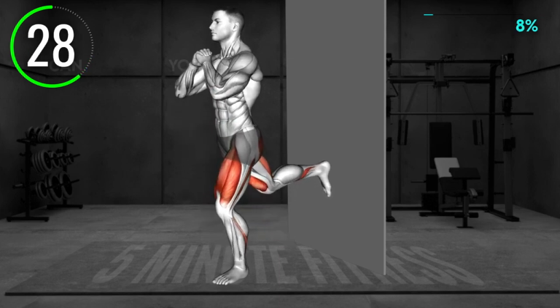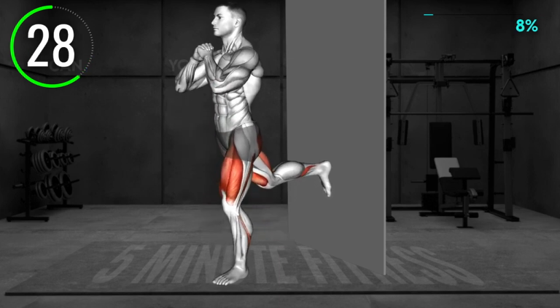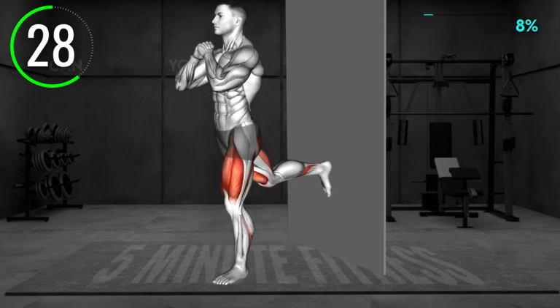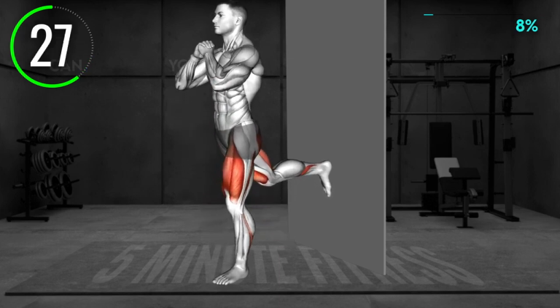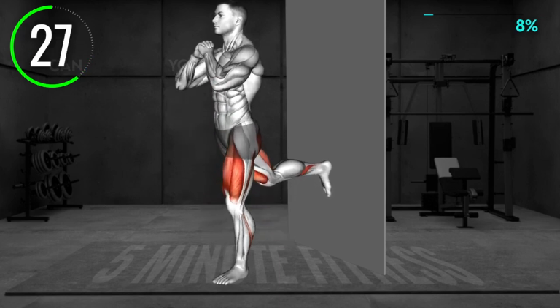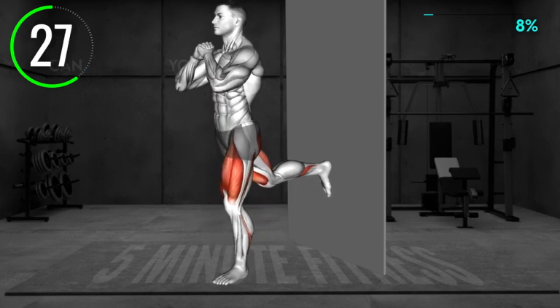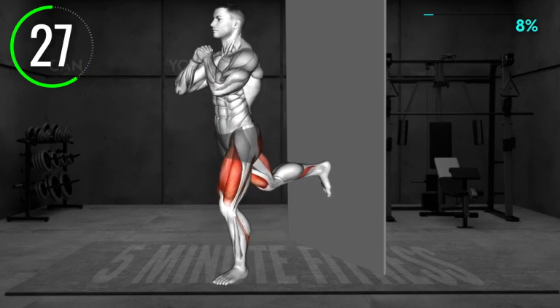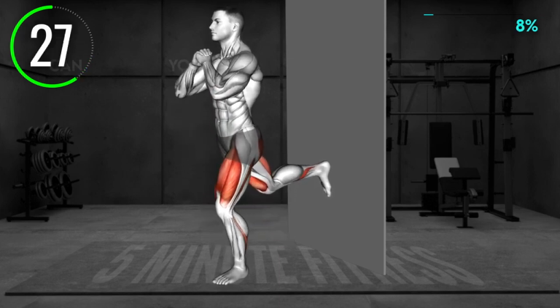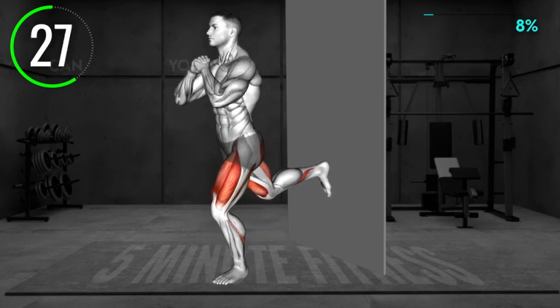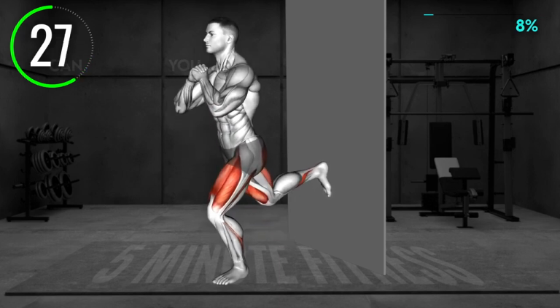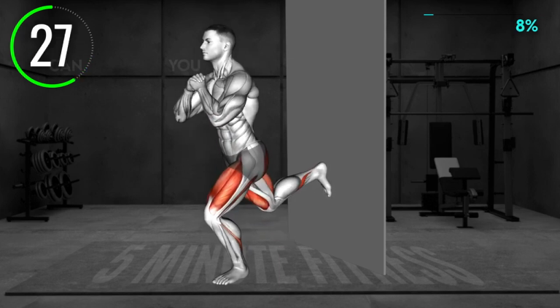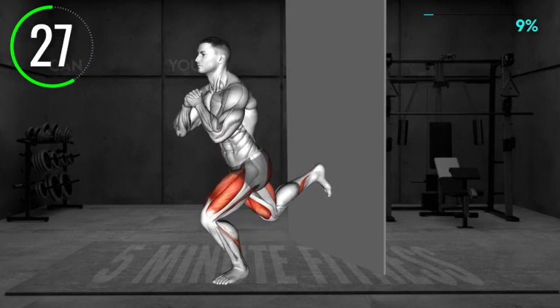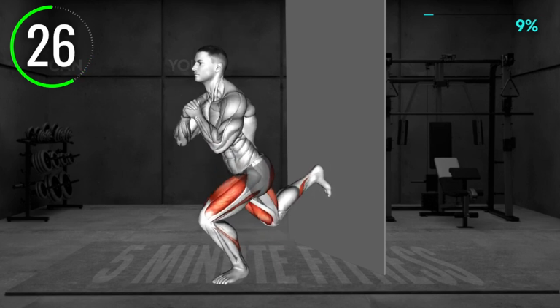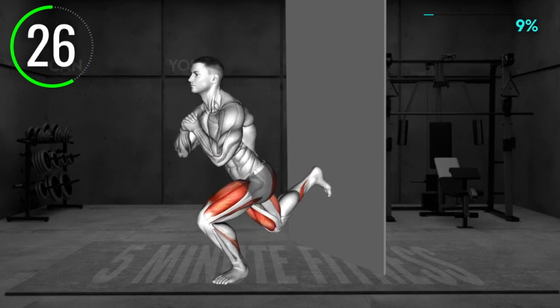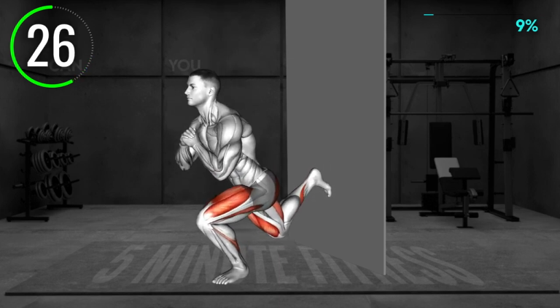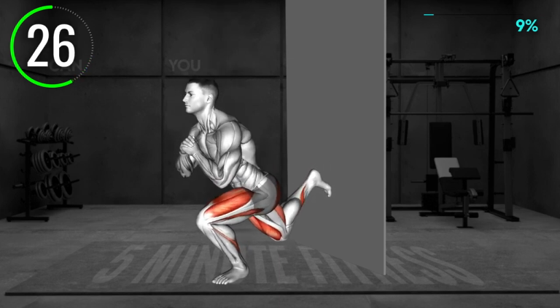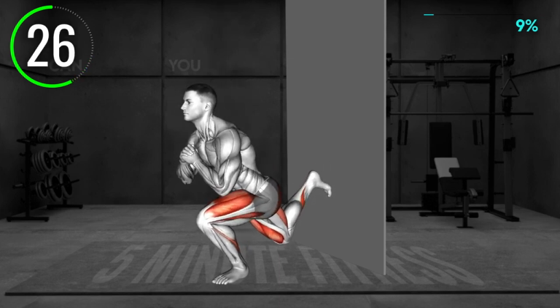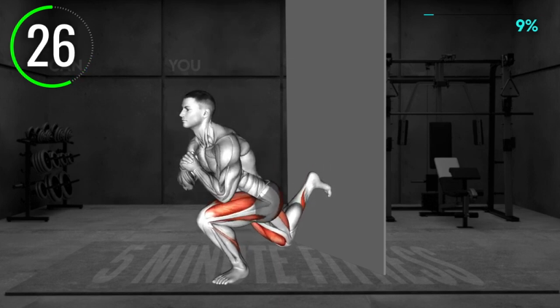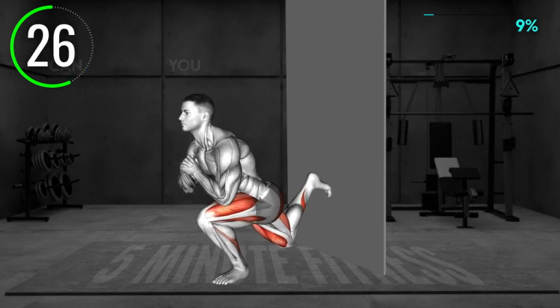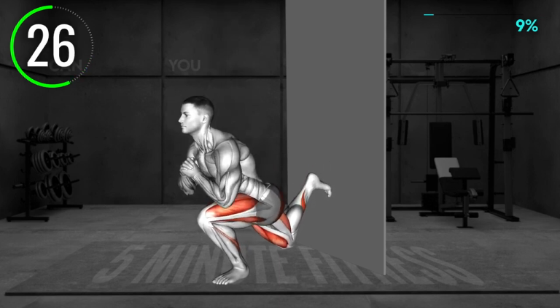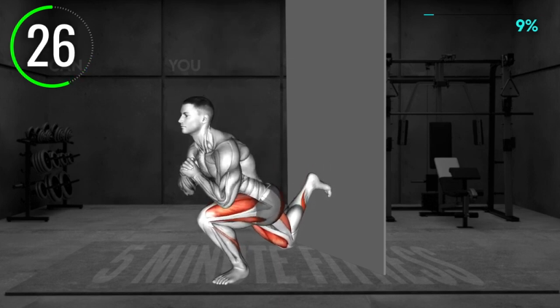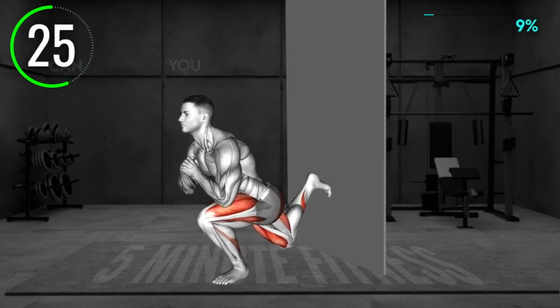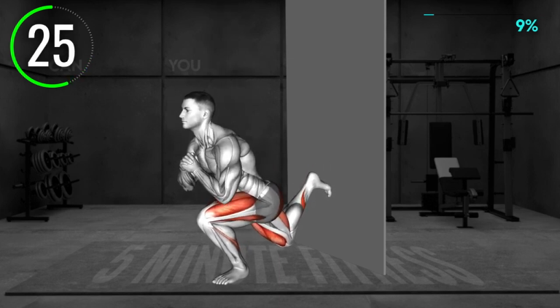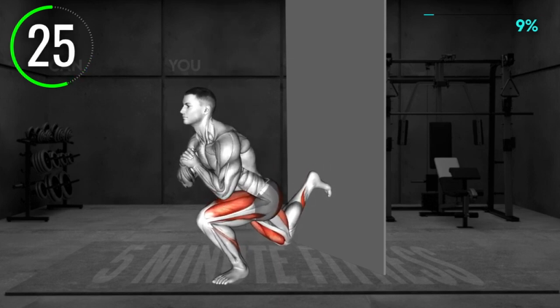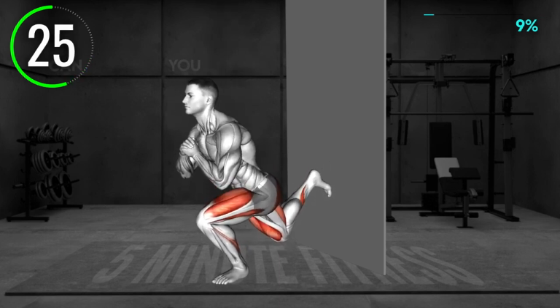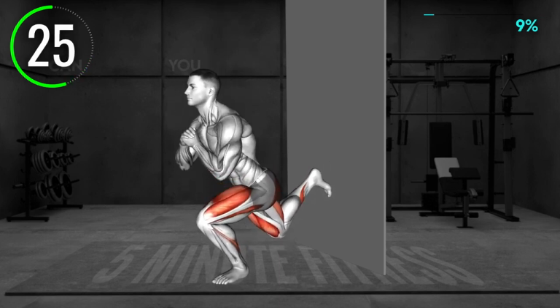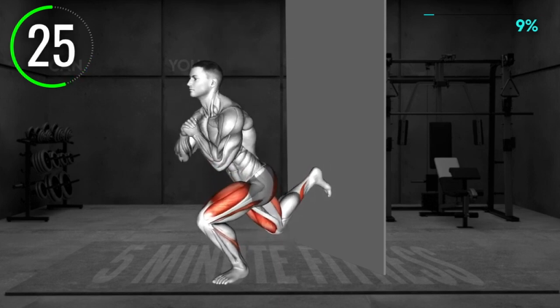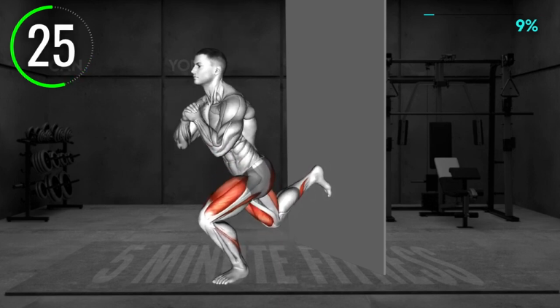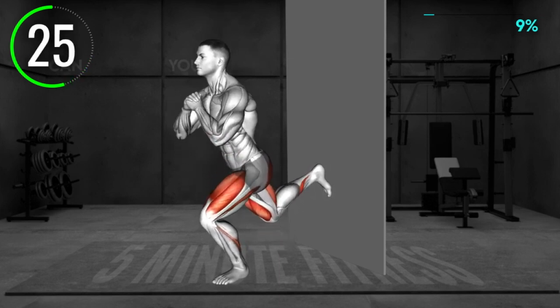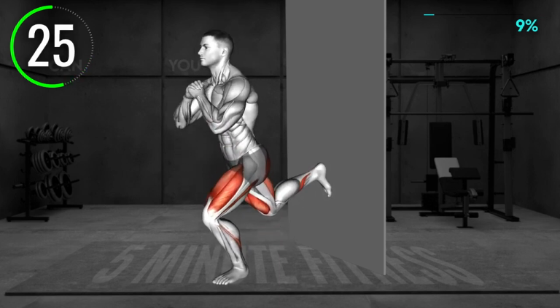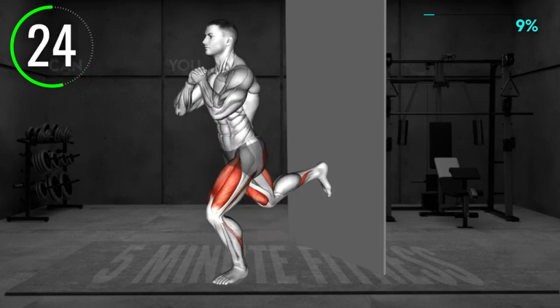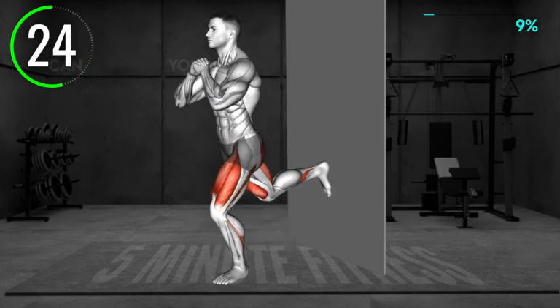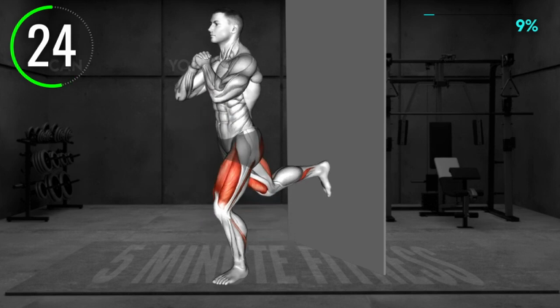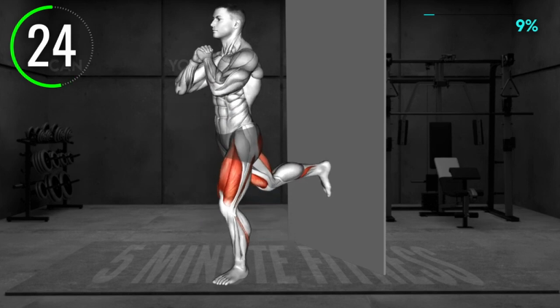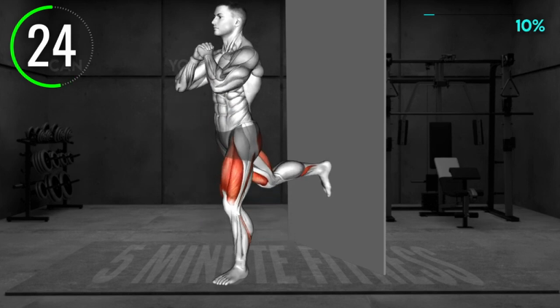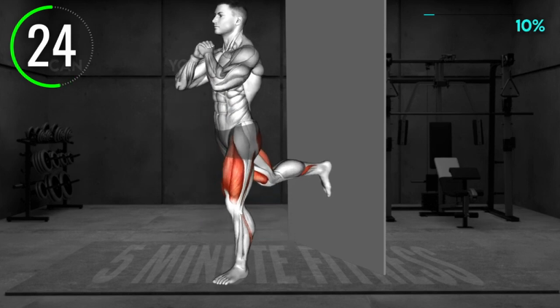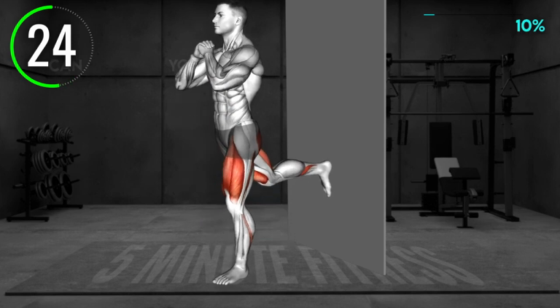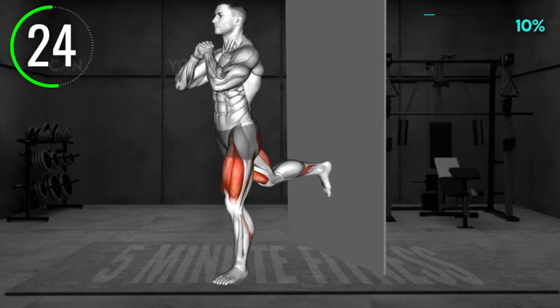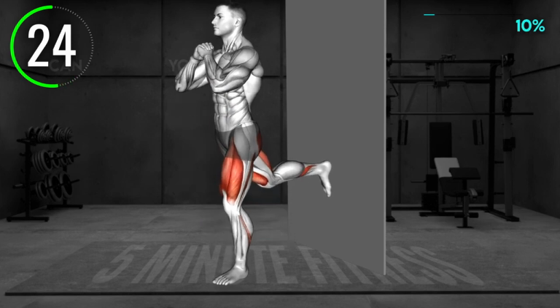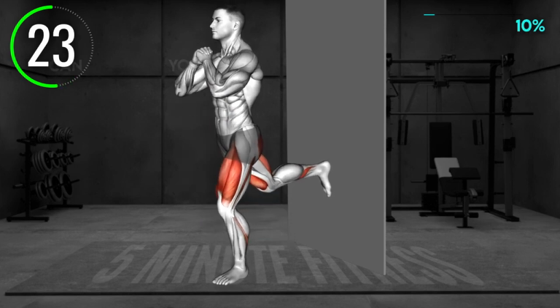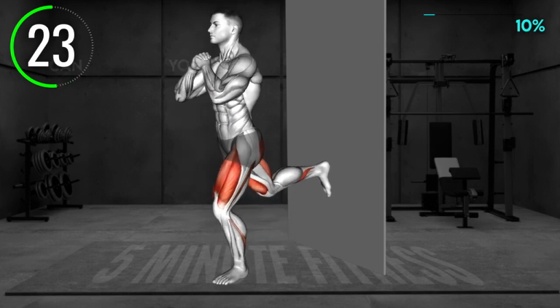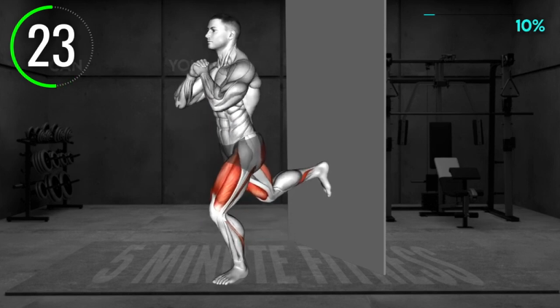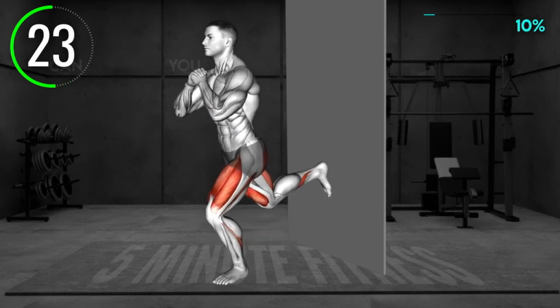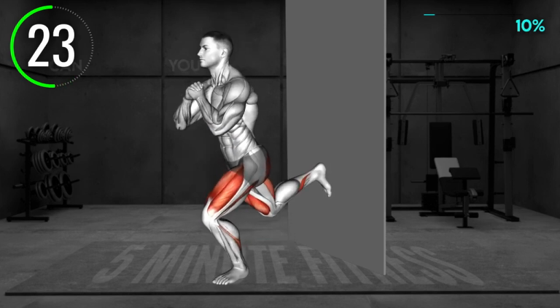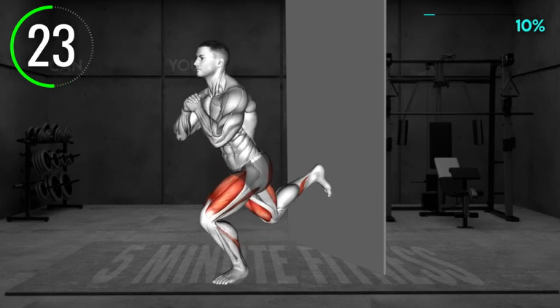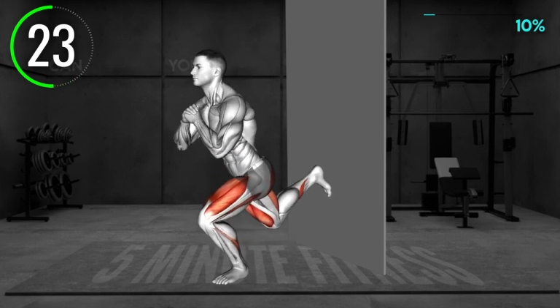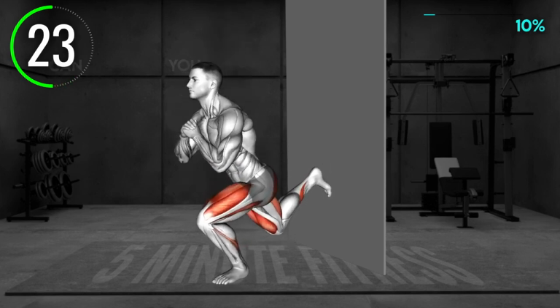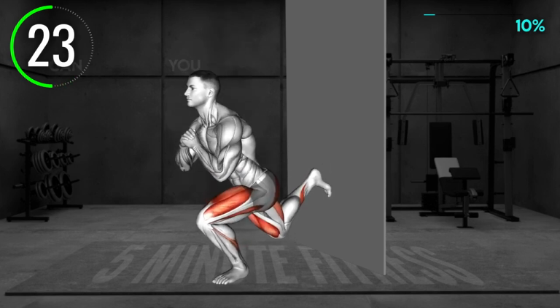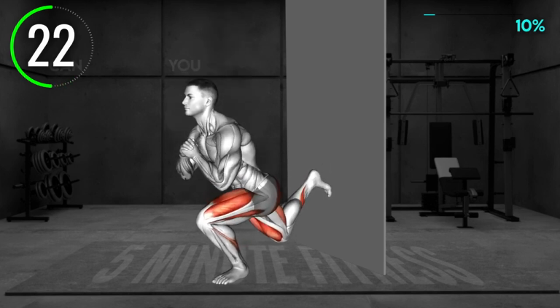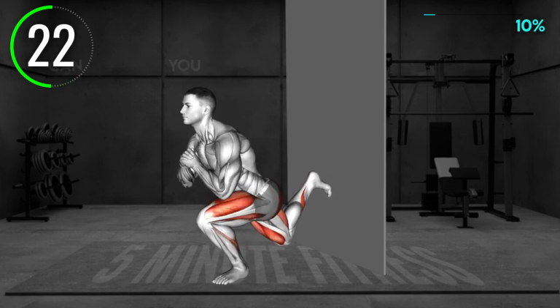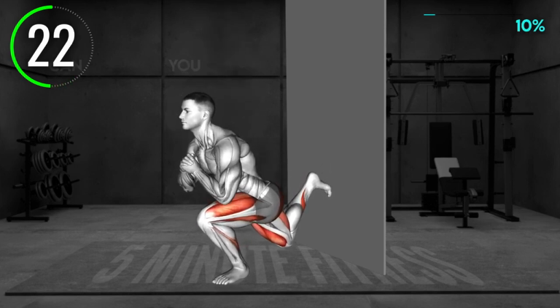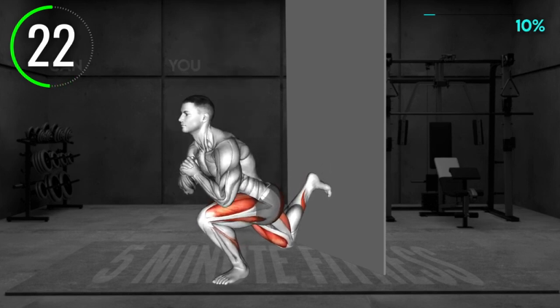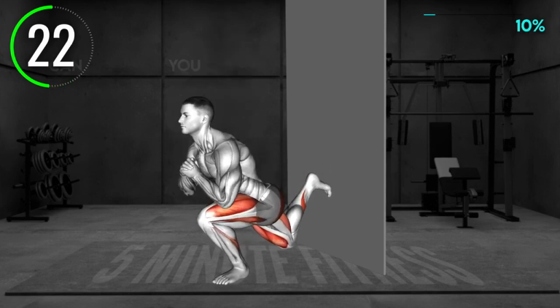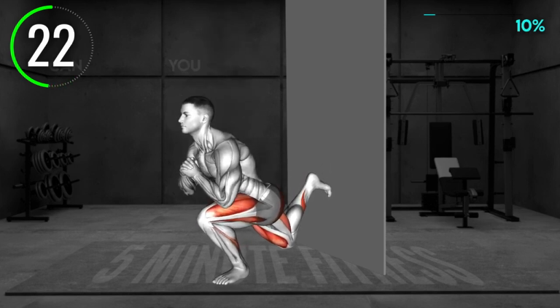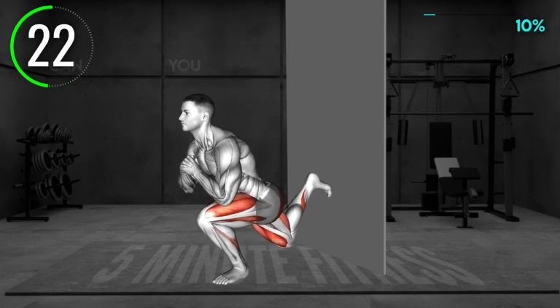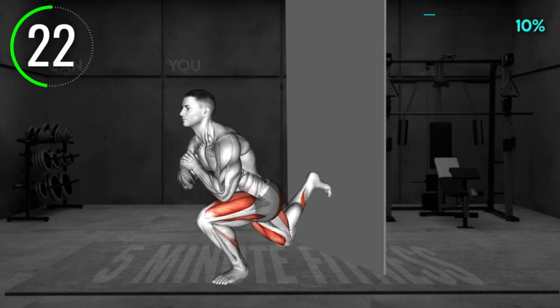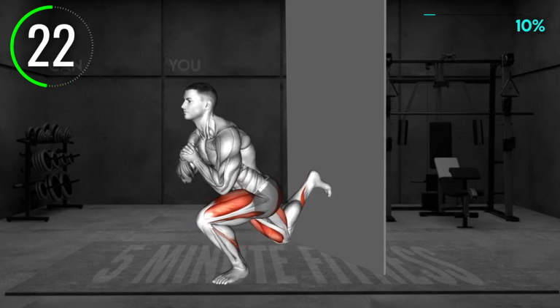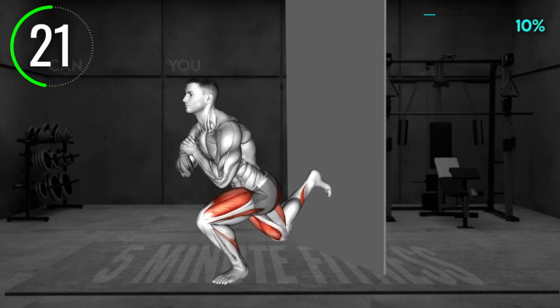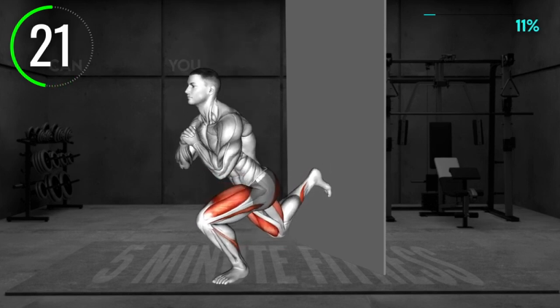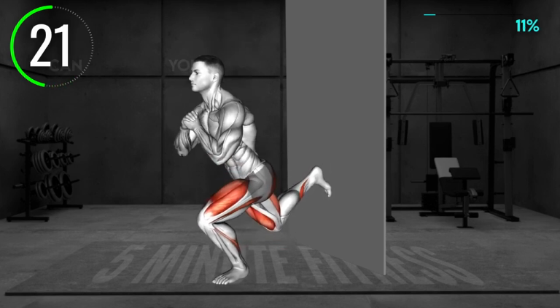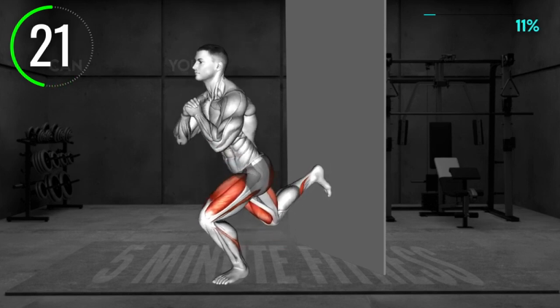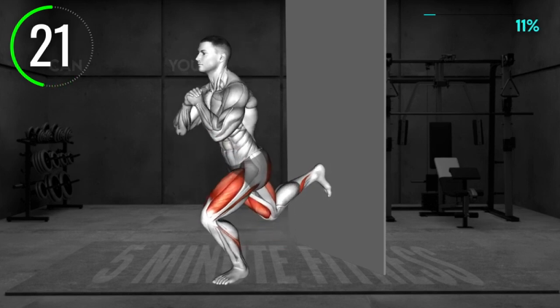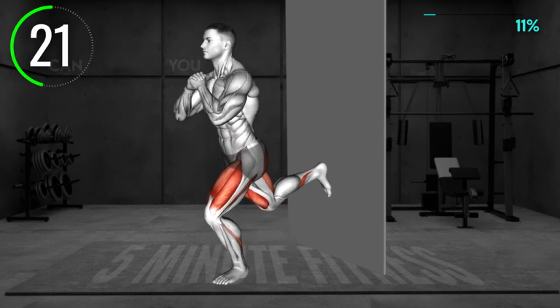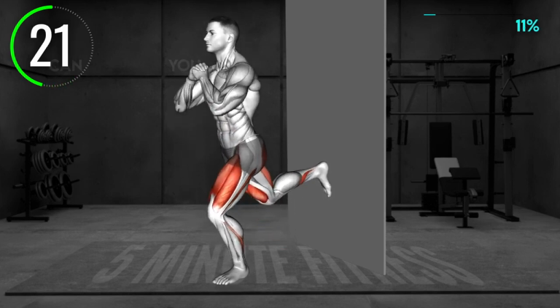Now, bend your knees and lower toward the floor as low as you feel comfortable. Push from your left leg back to the starting position and repeat.